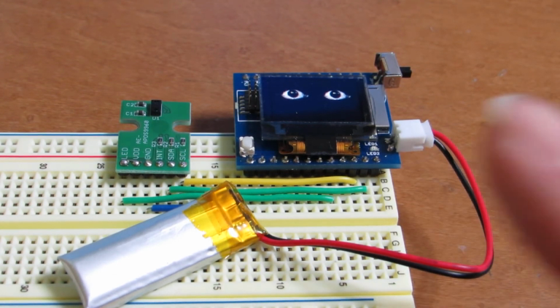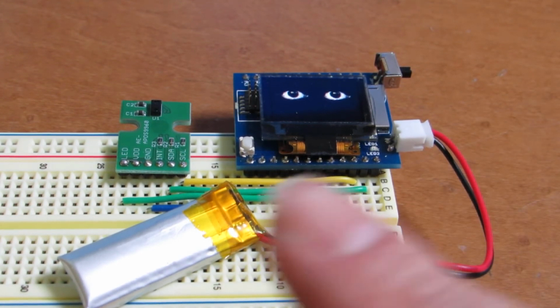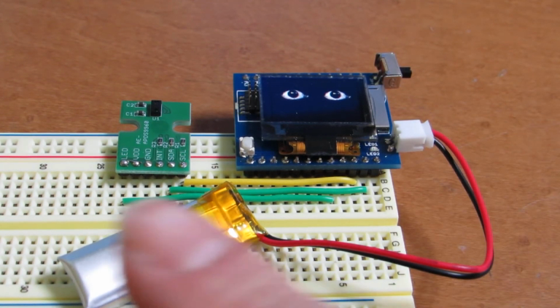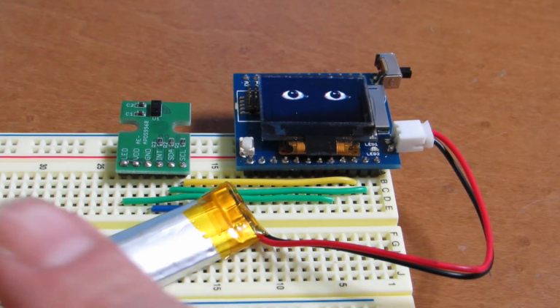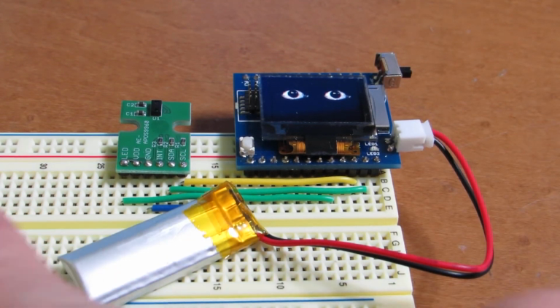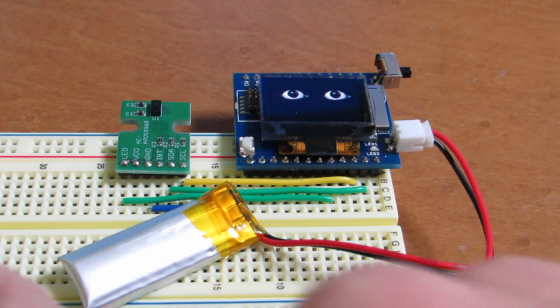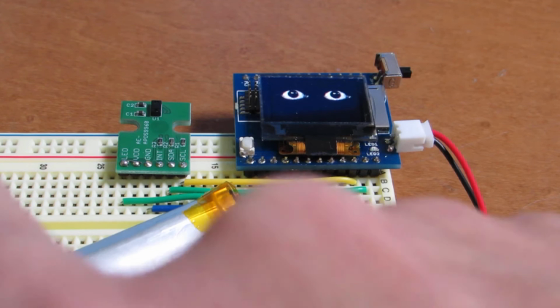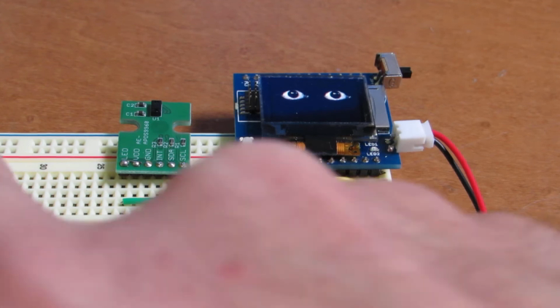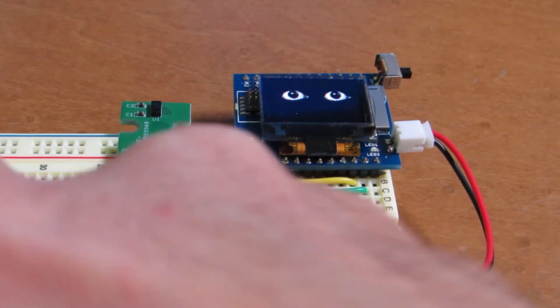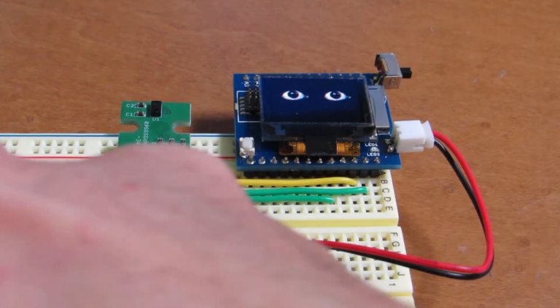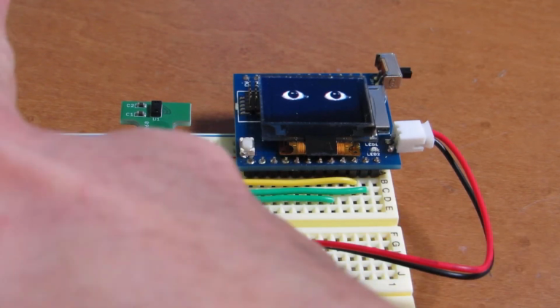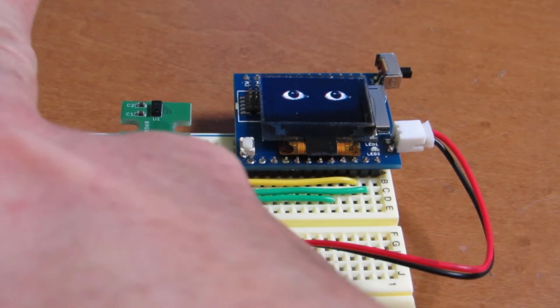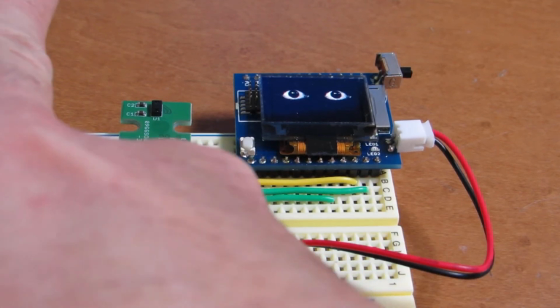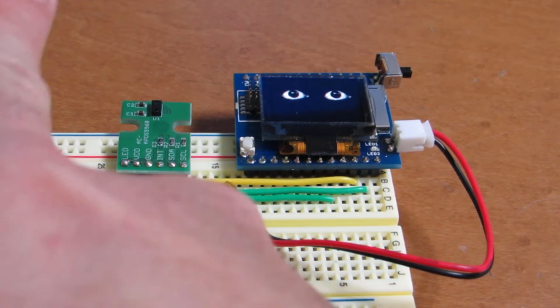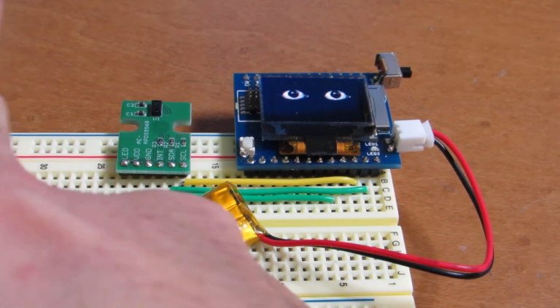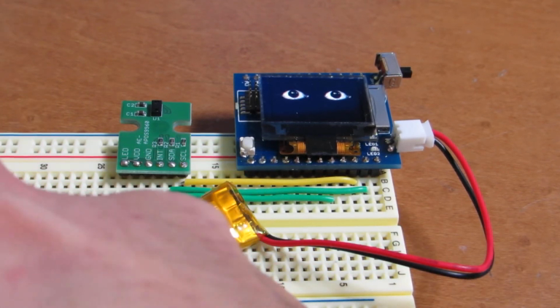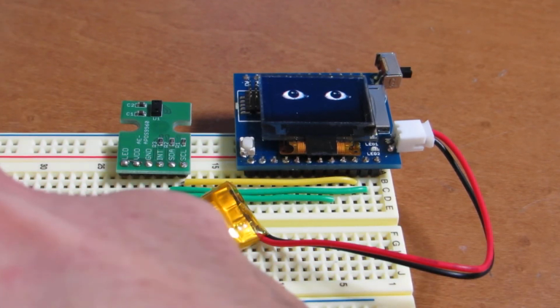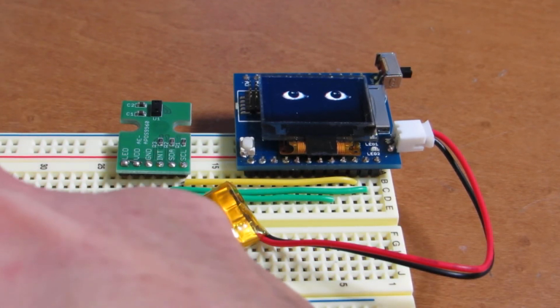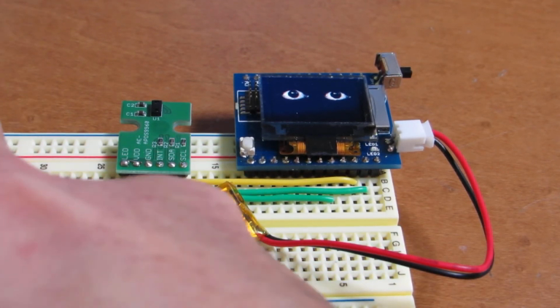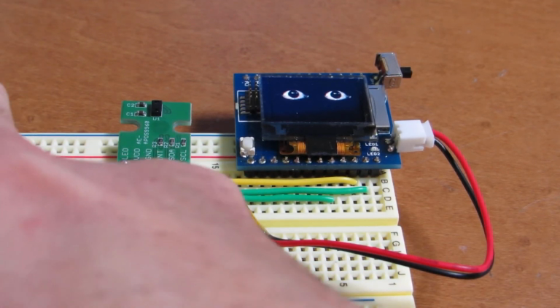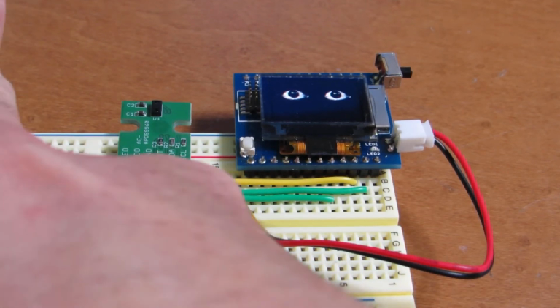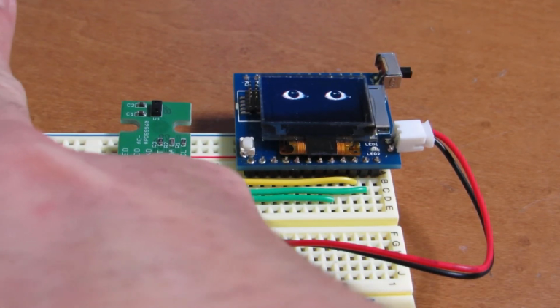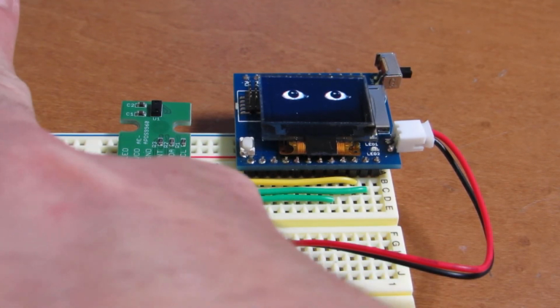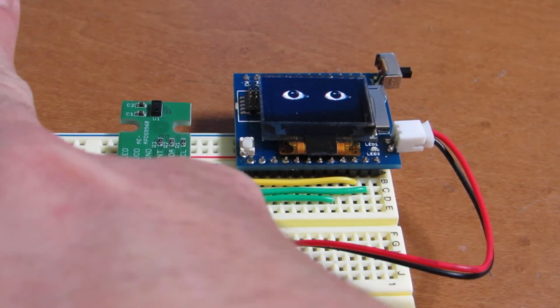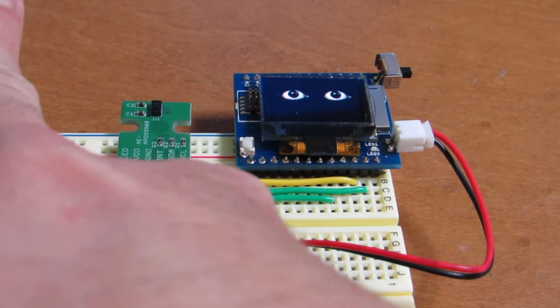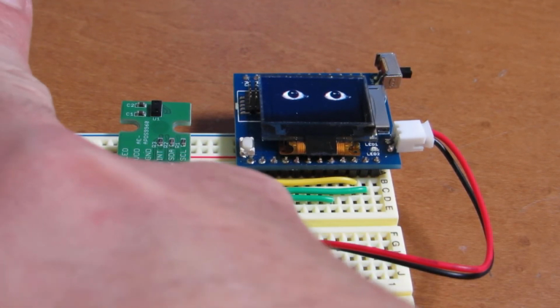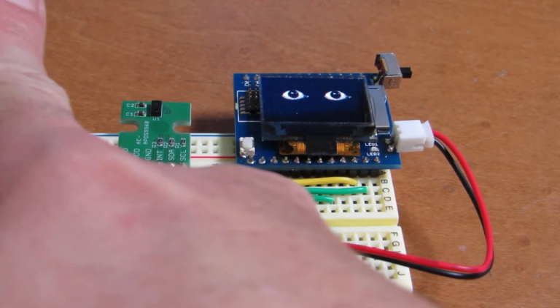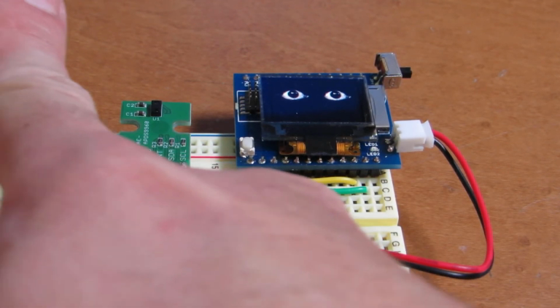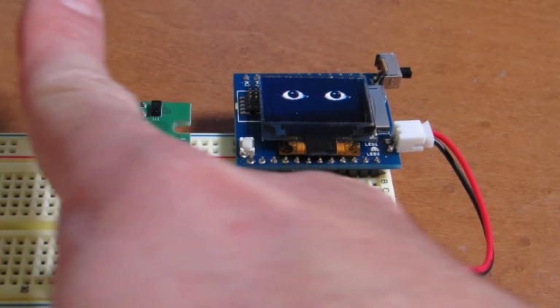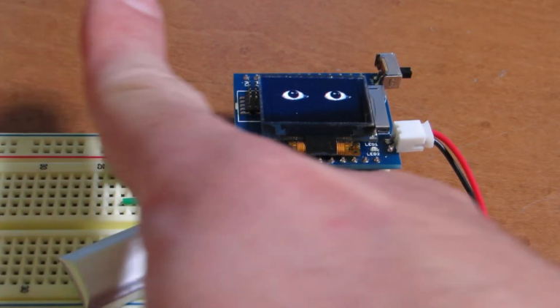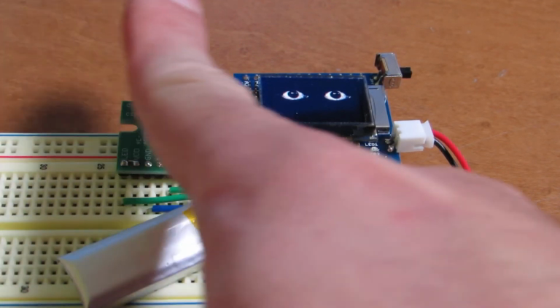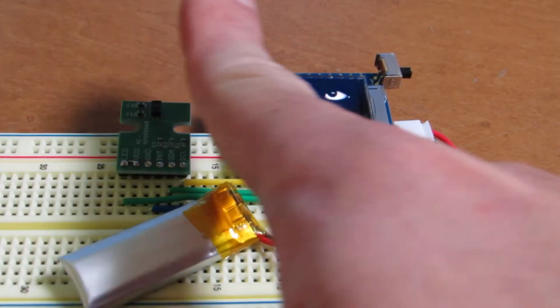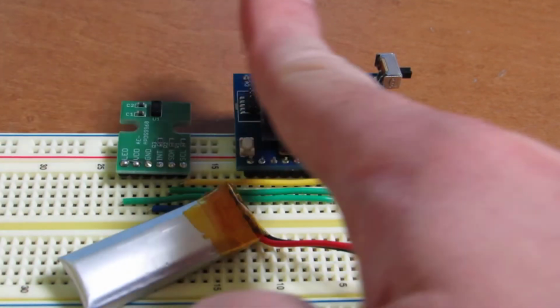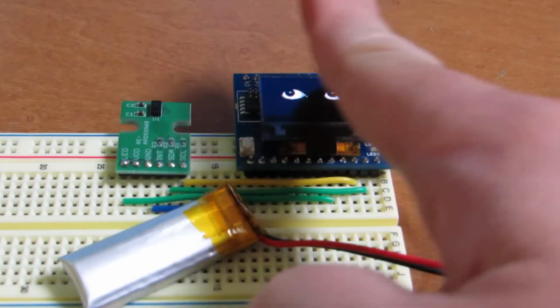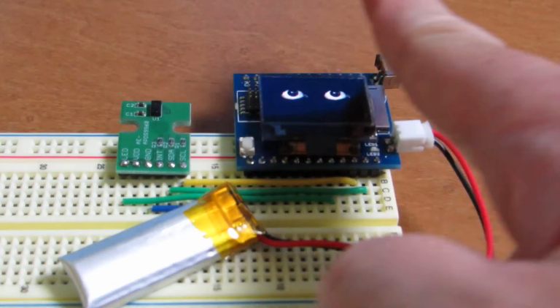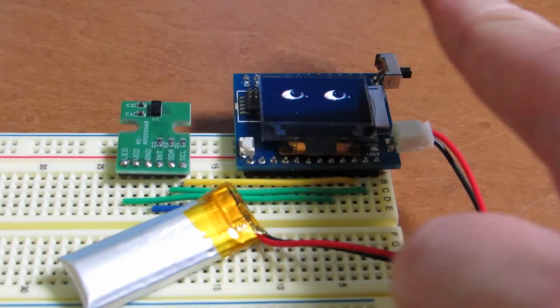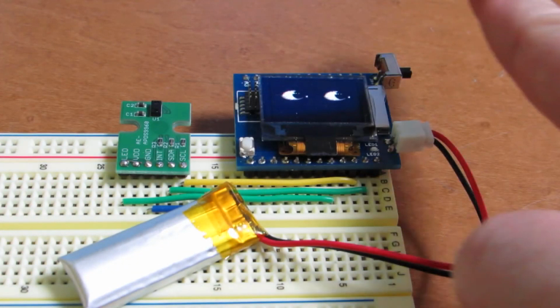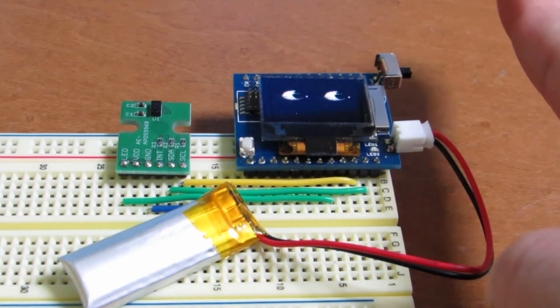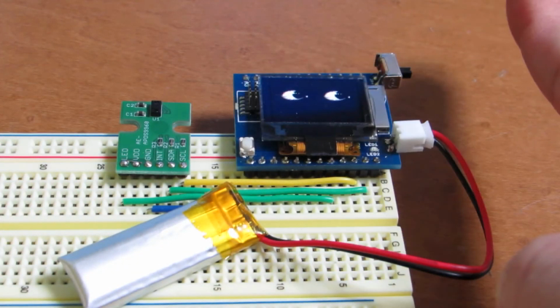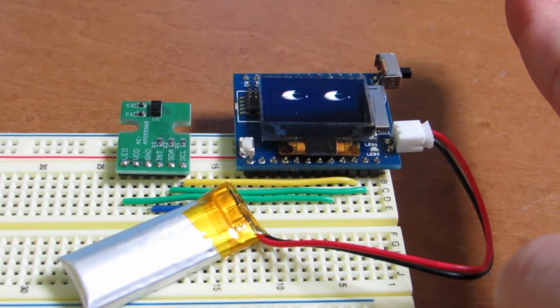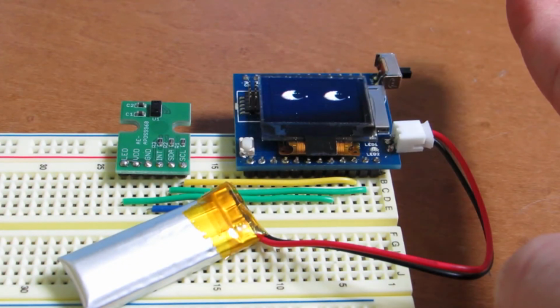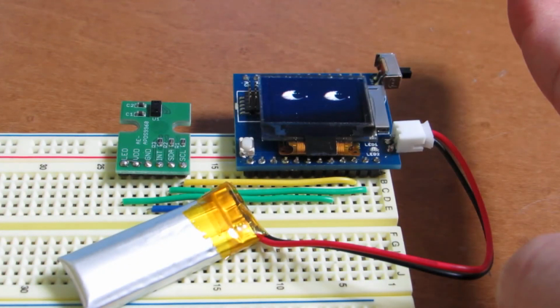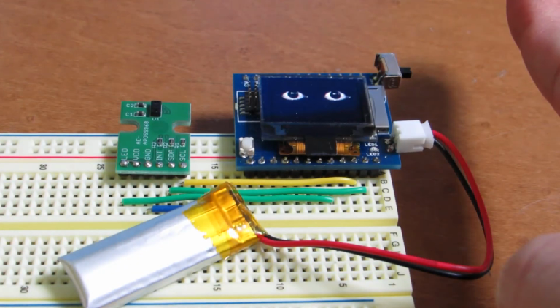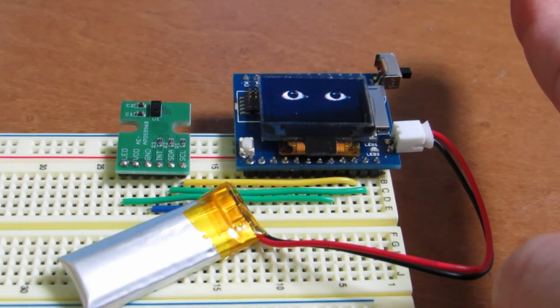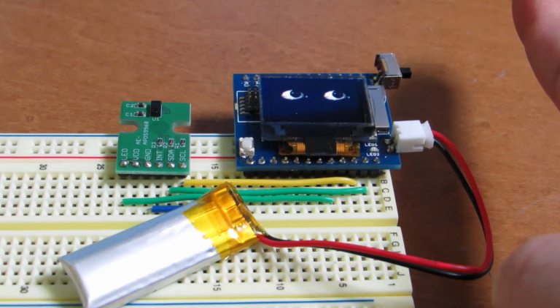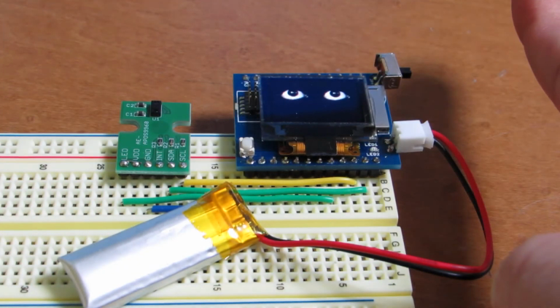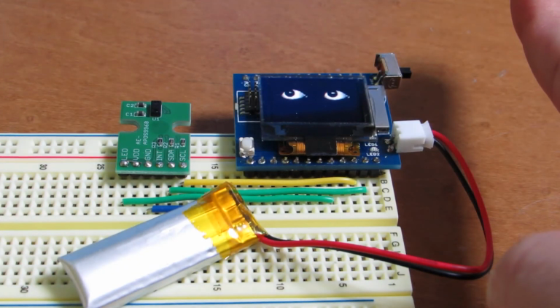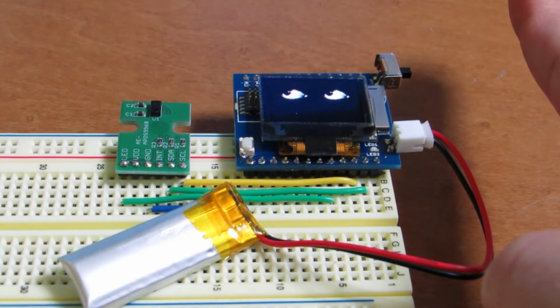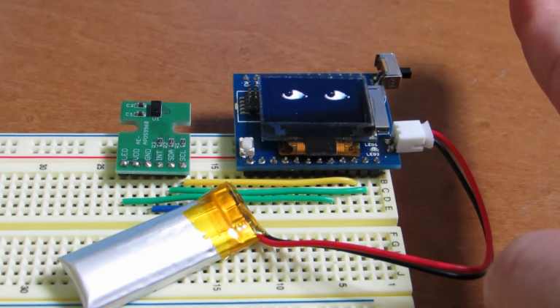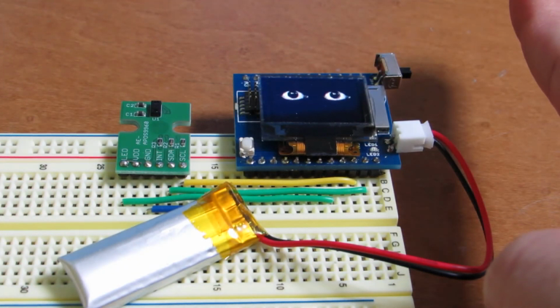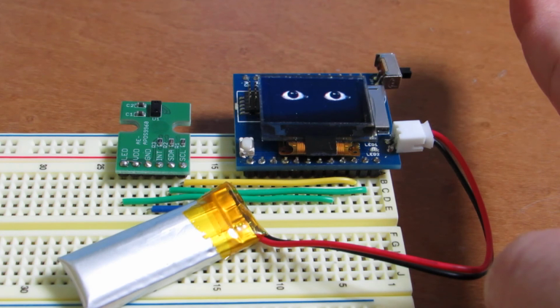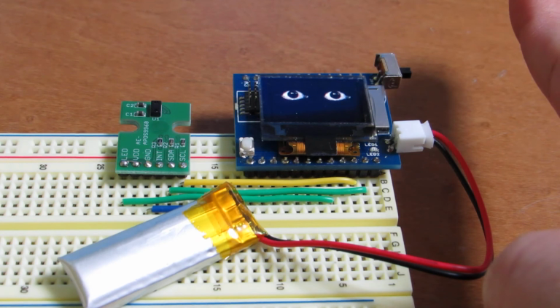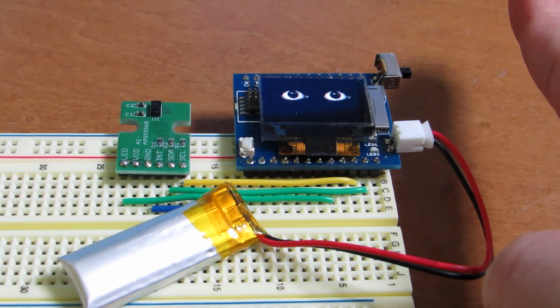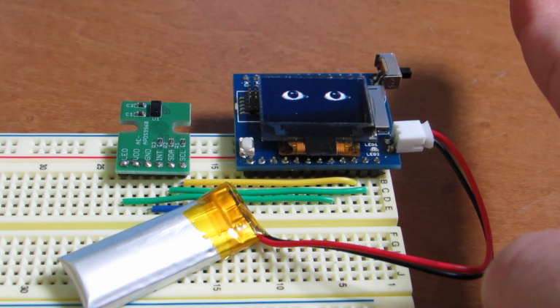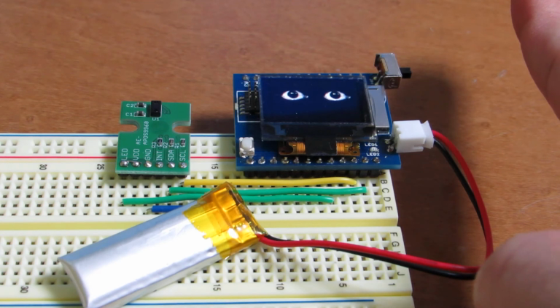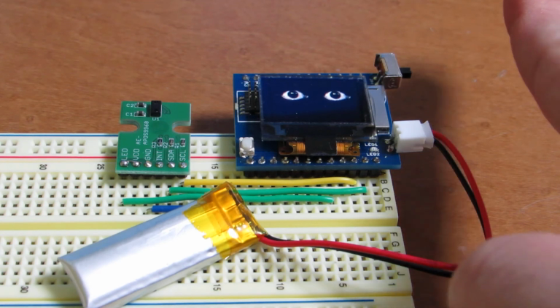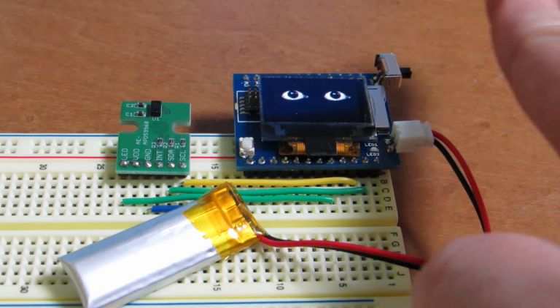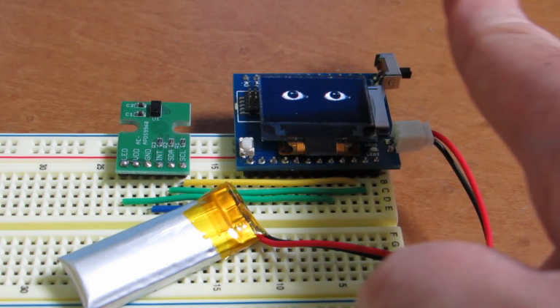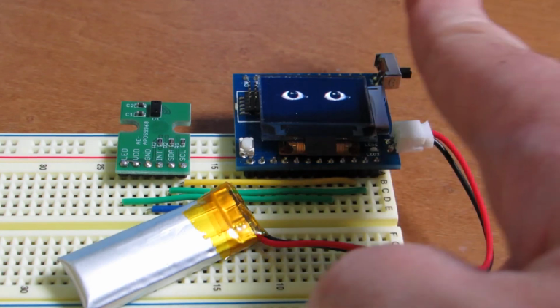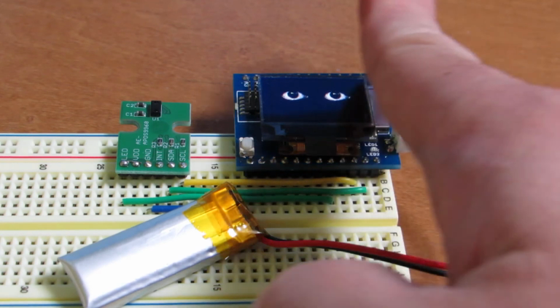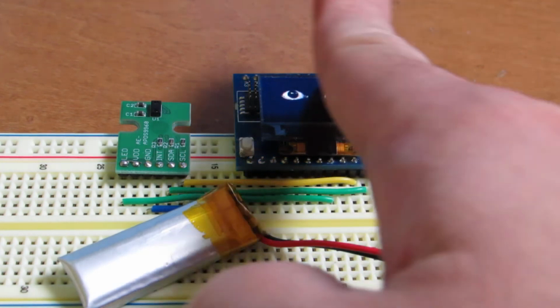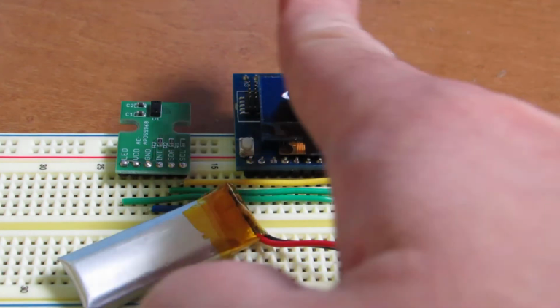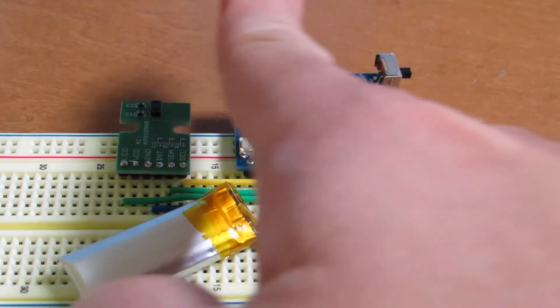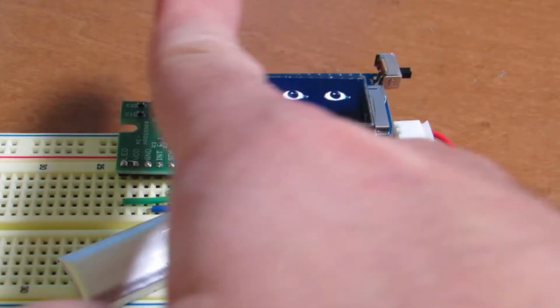Now let's see how it works. If I swing the finger, it will follow the finger.